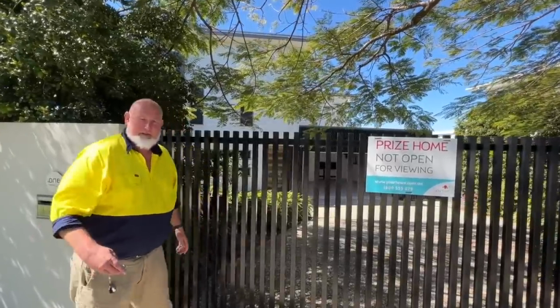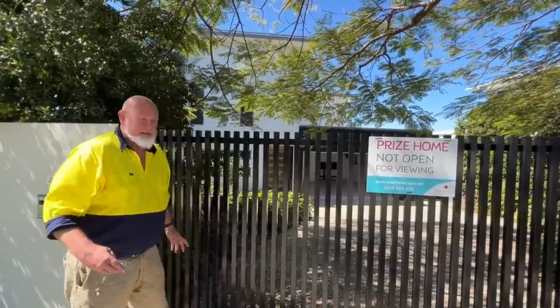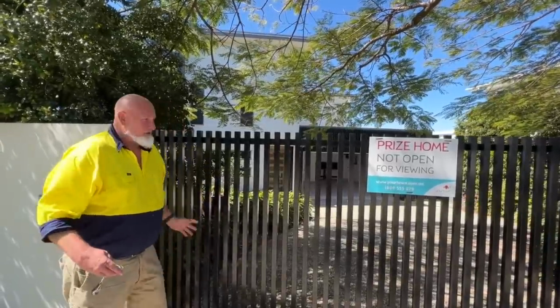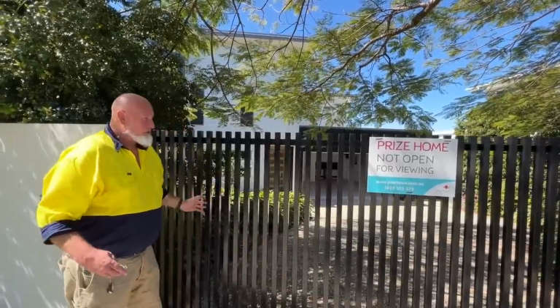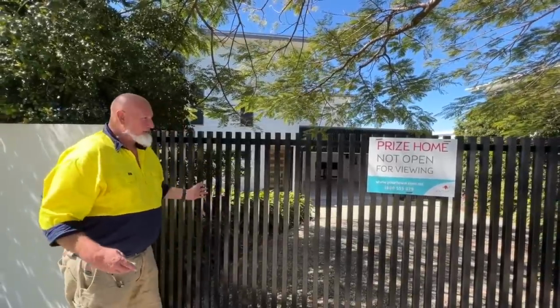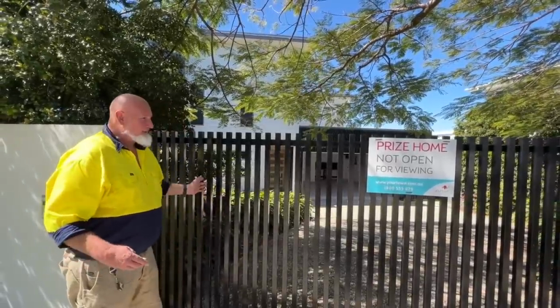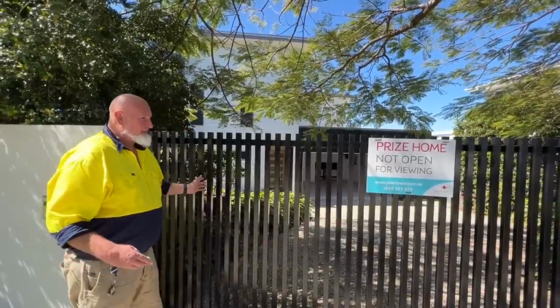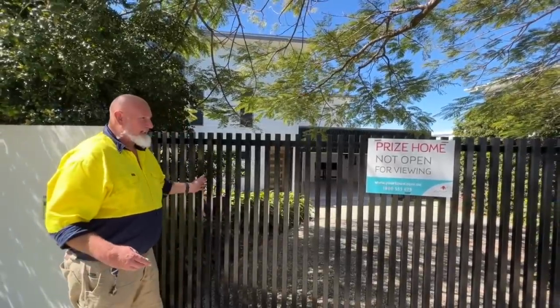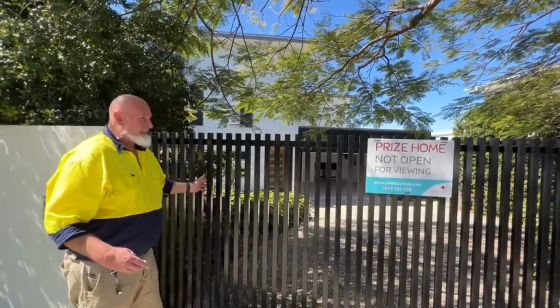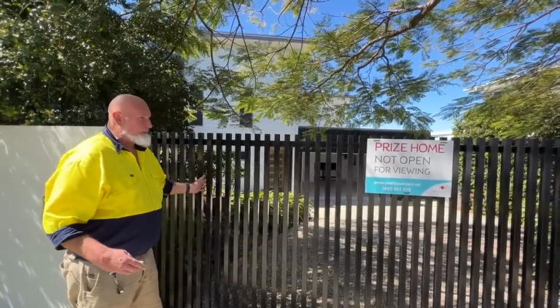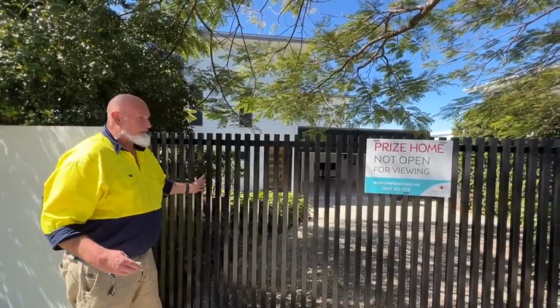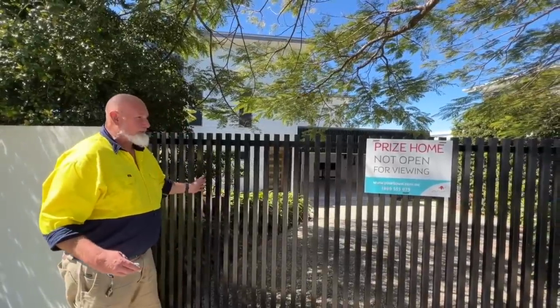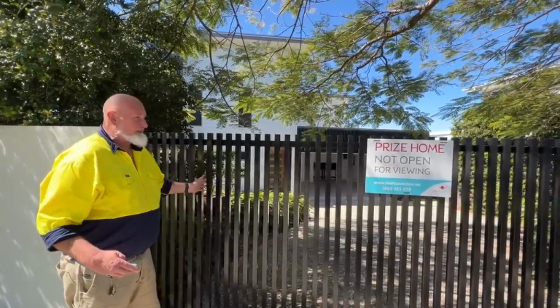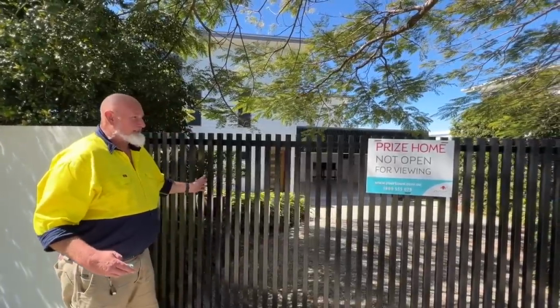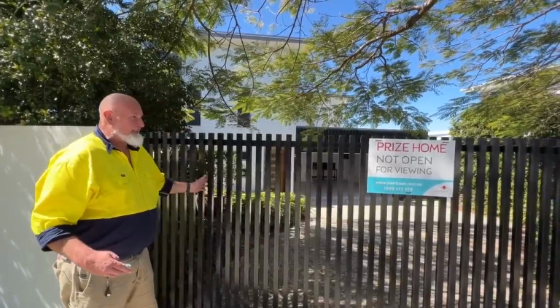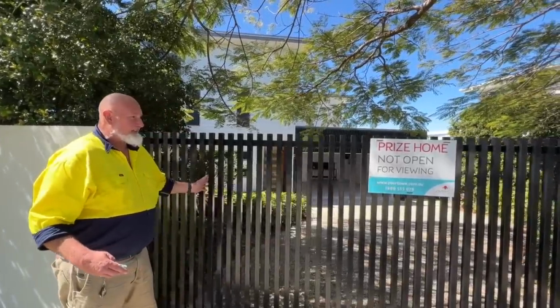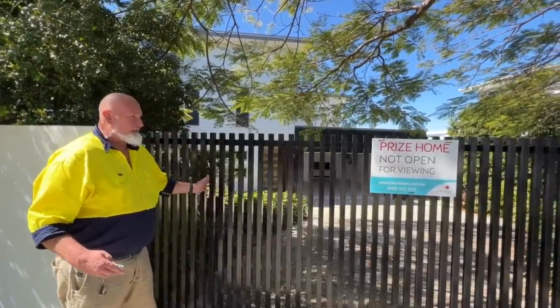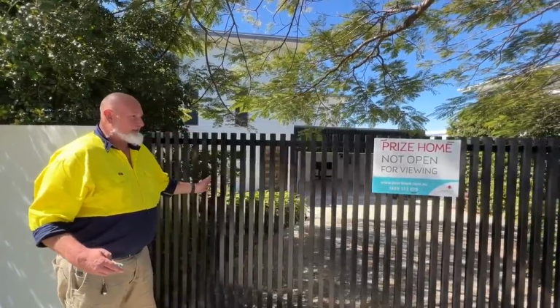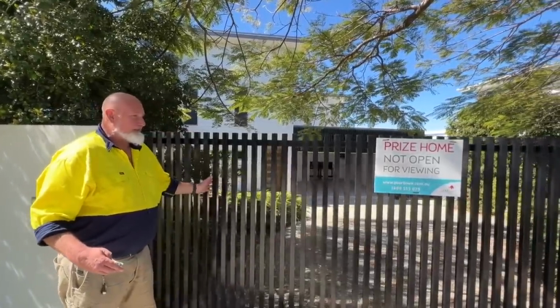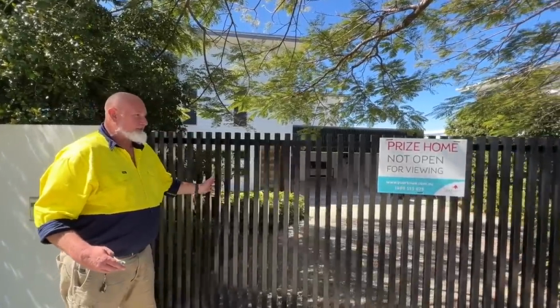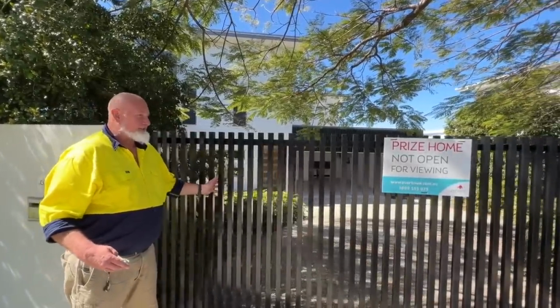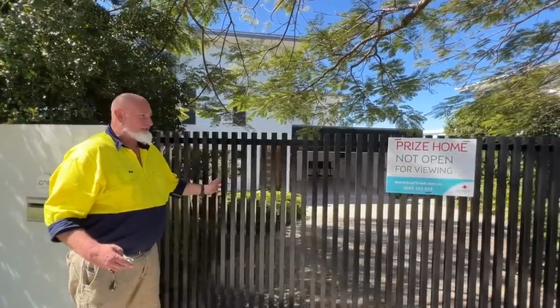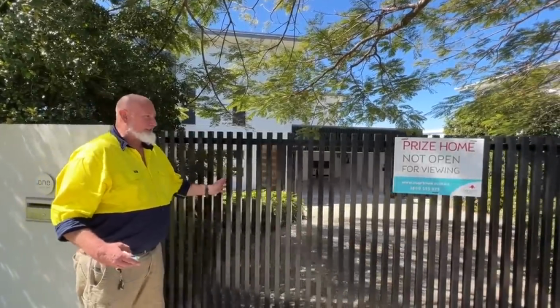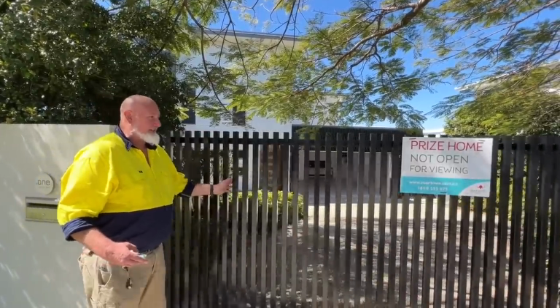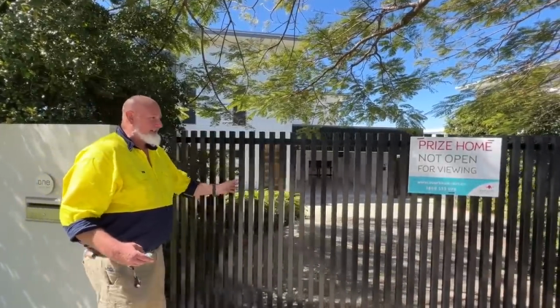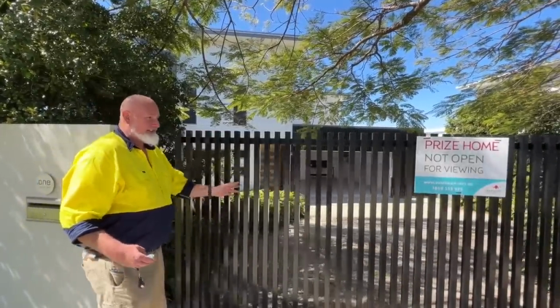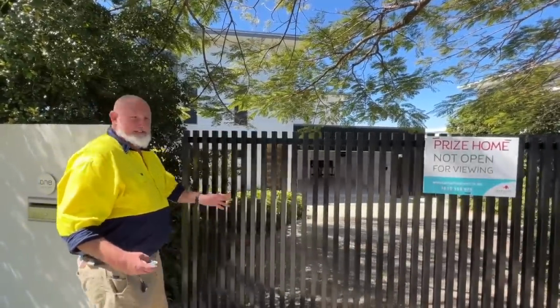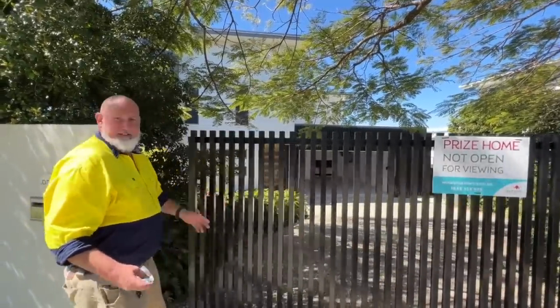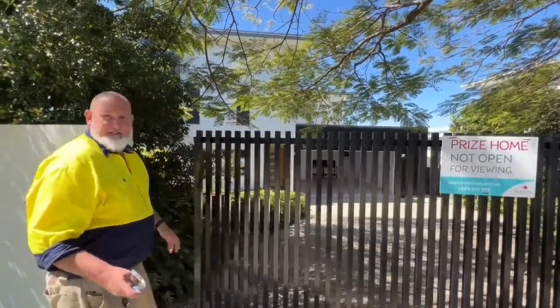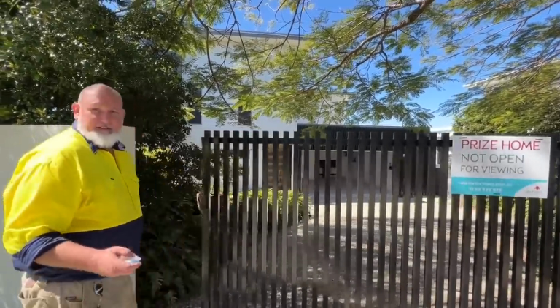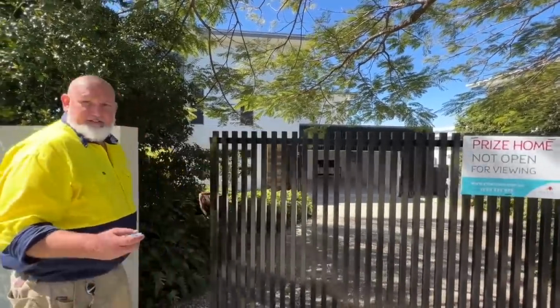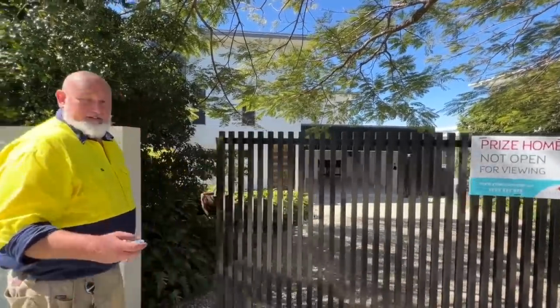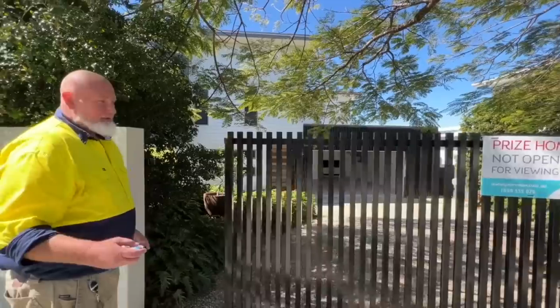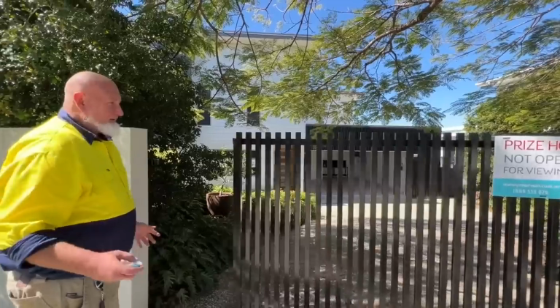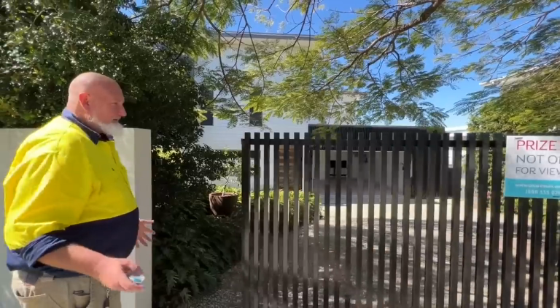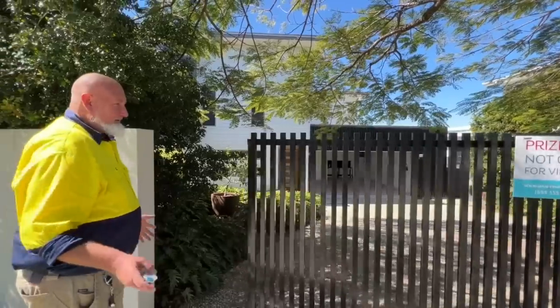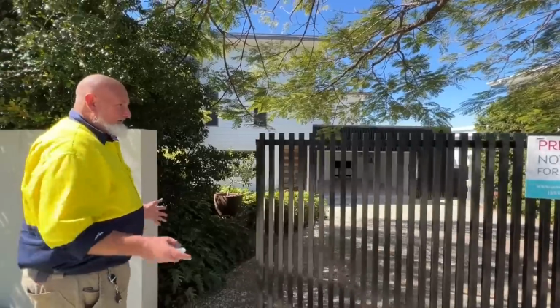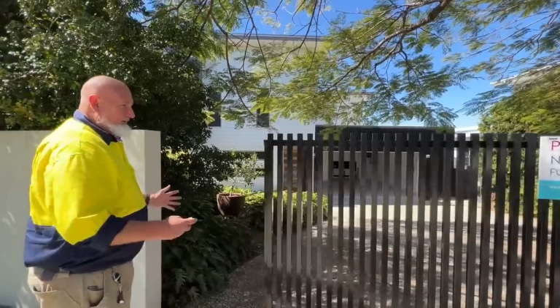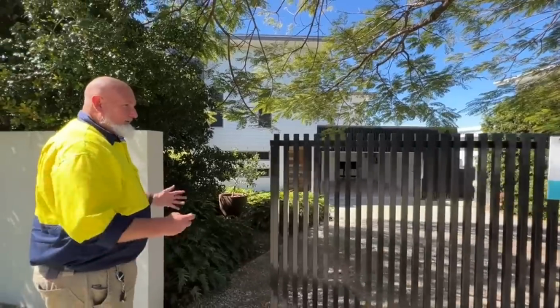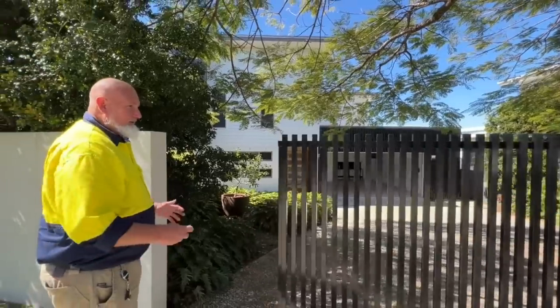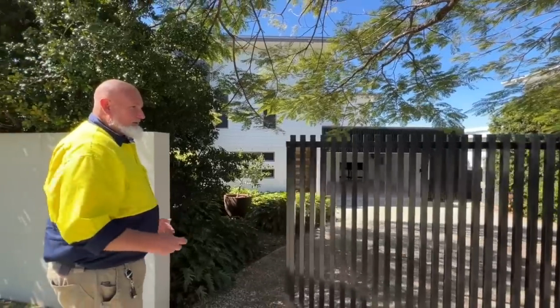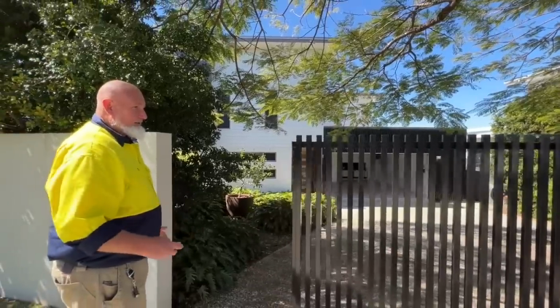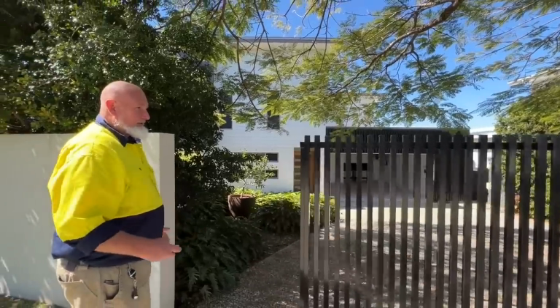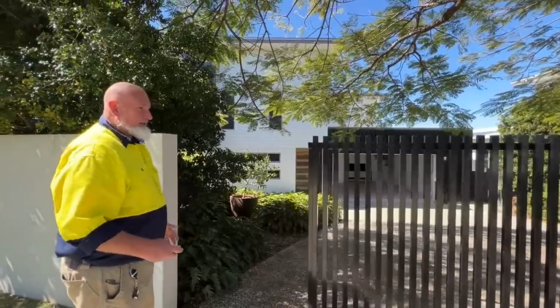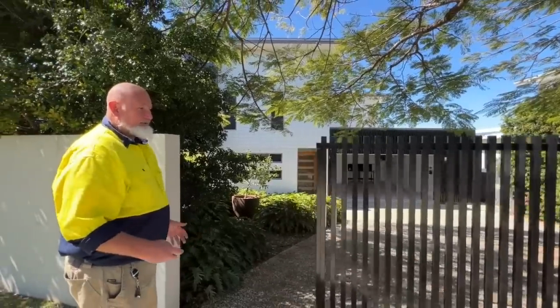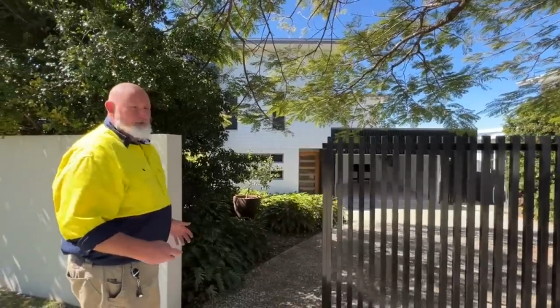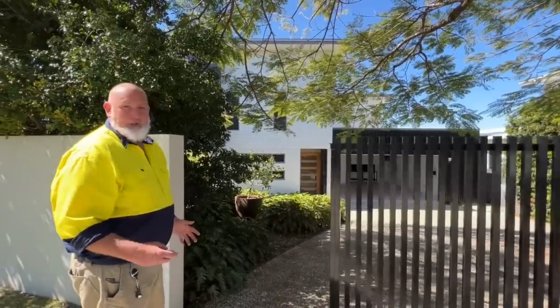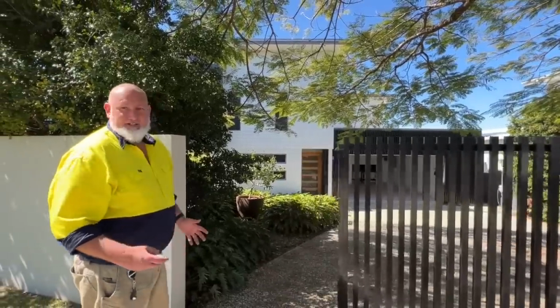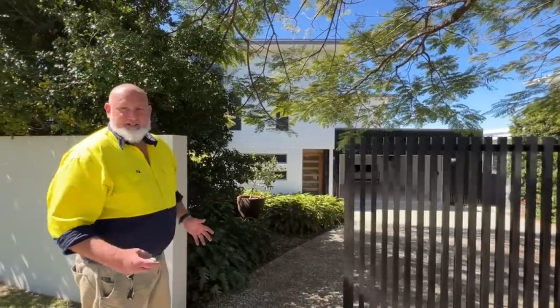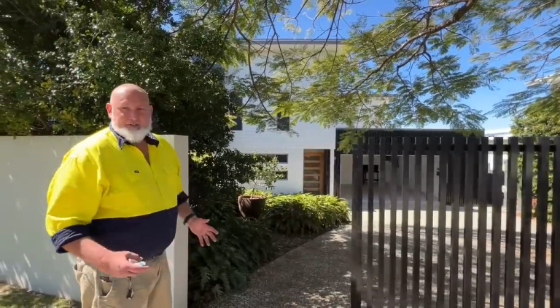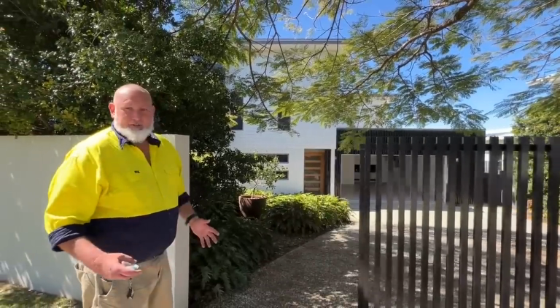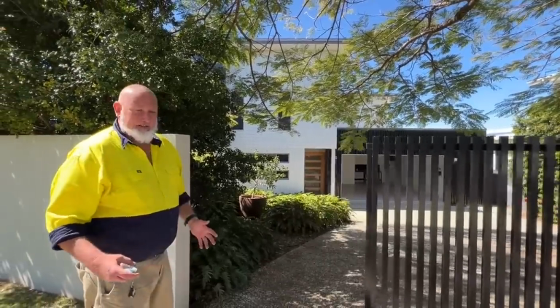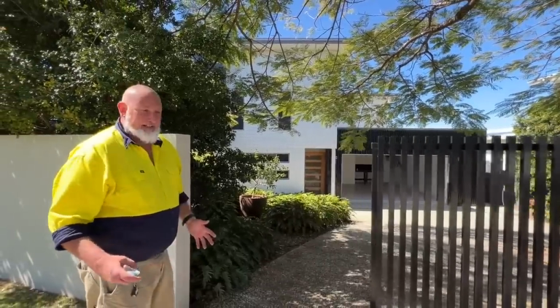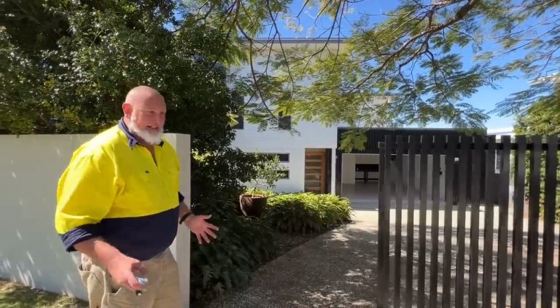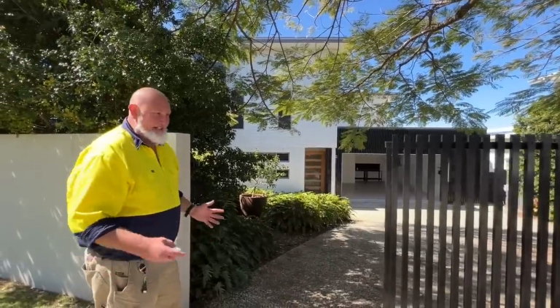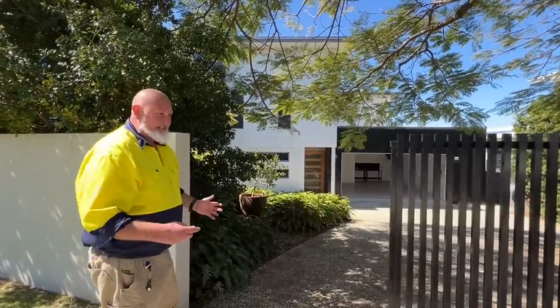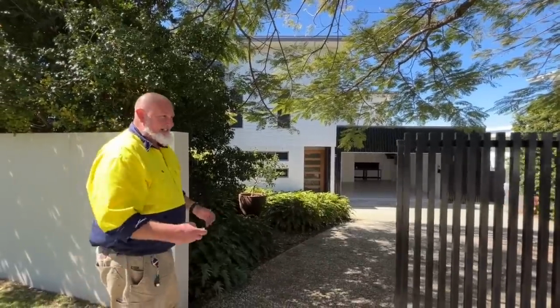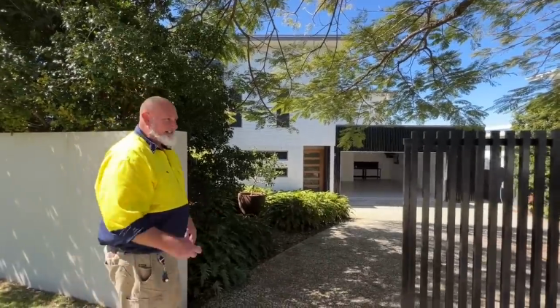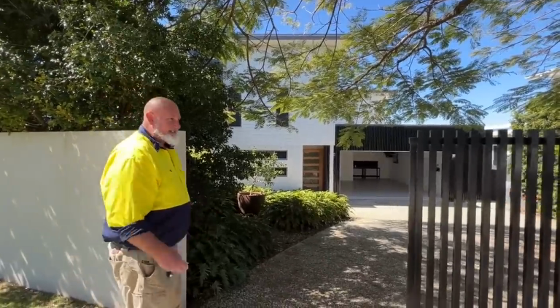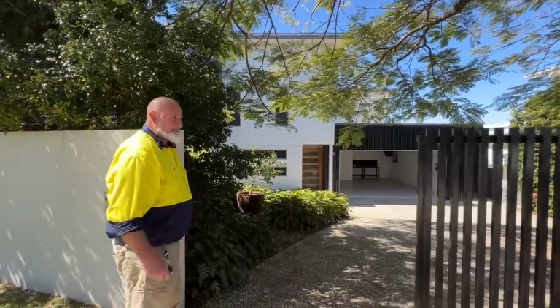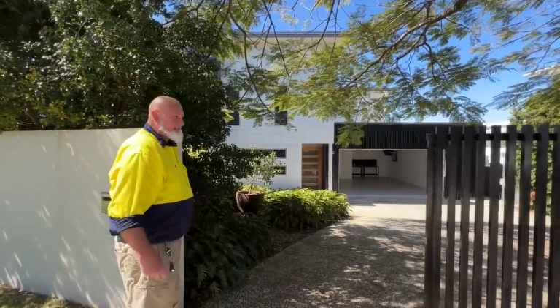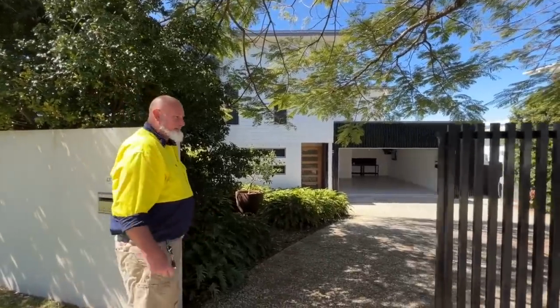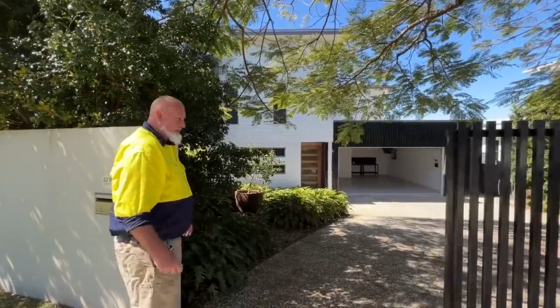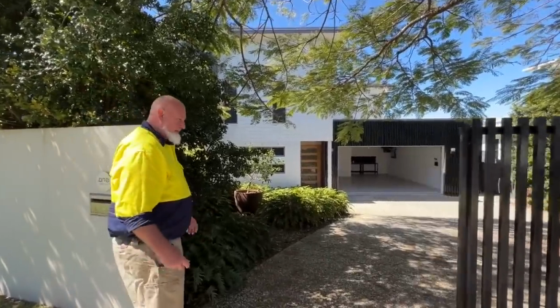Look at this gate. We put this gate on — an electric sliding gate. Gives great security and easy access to the property.